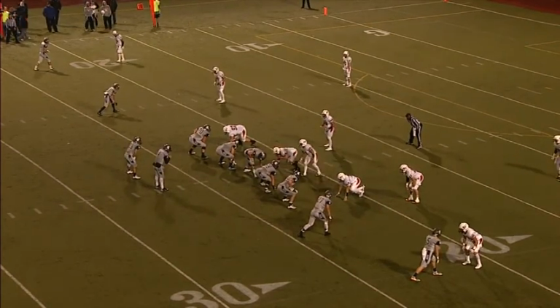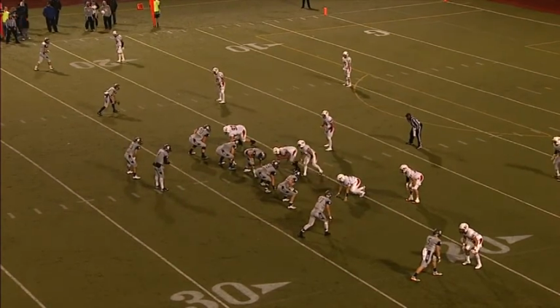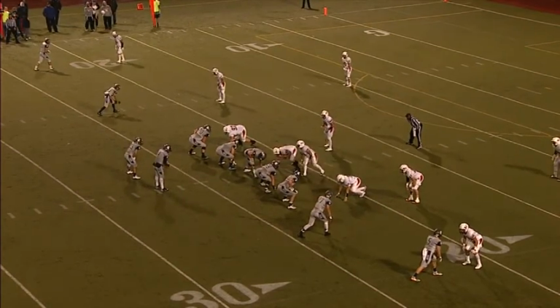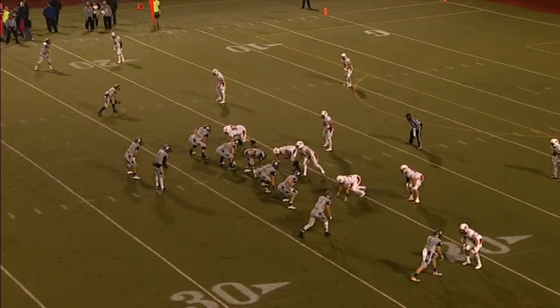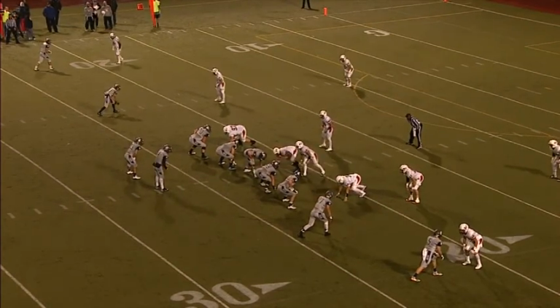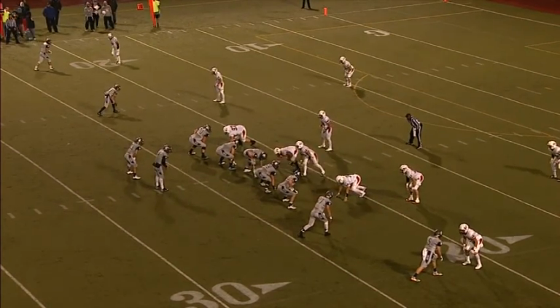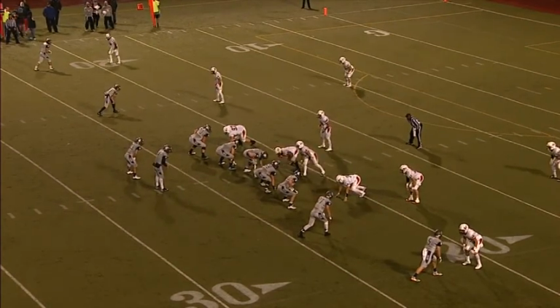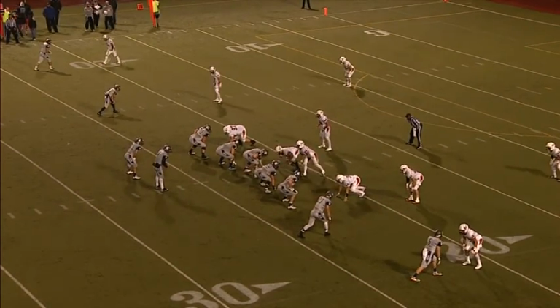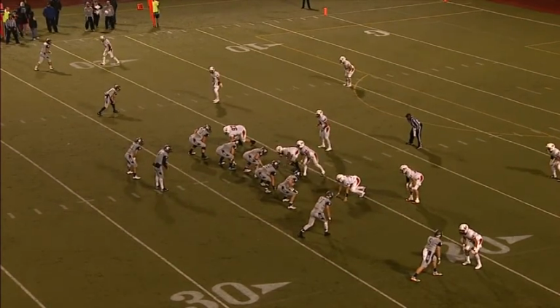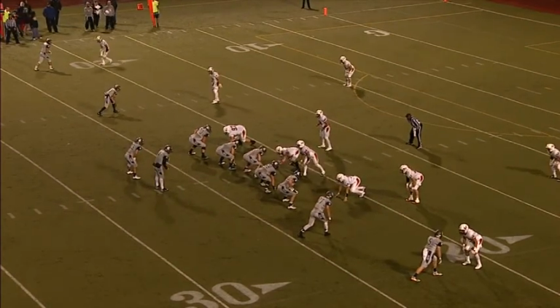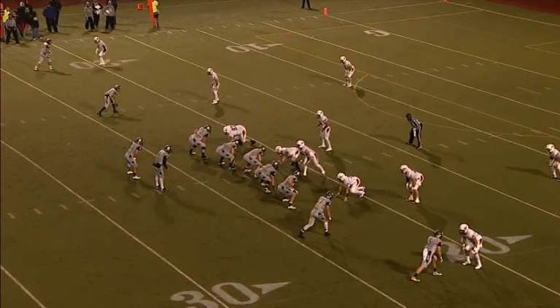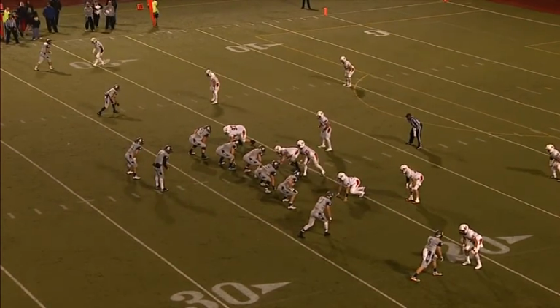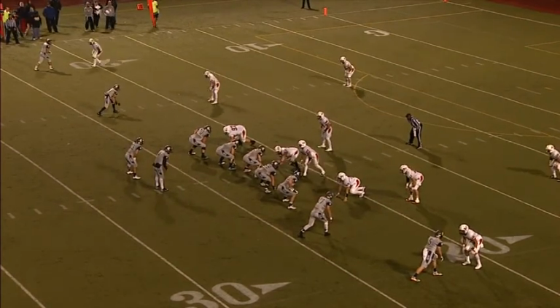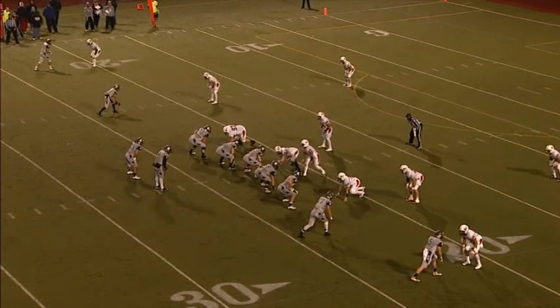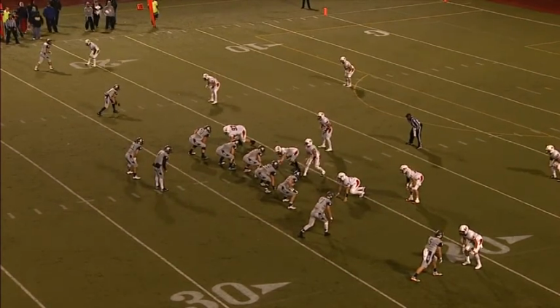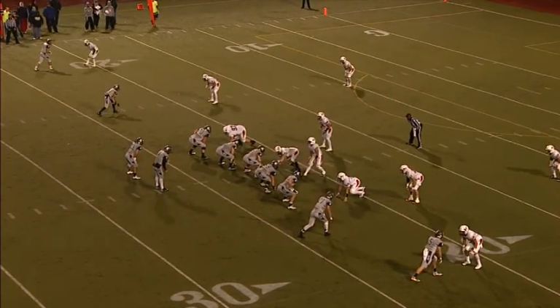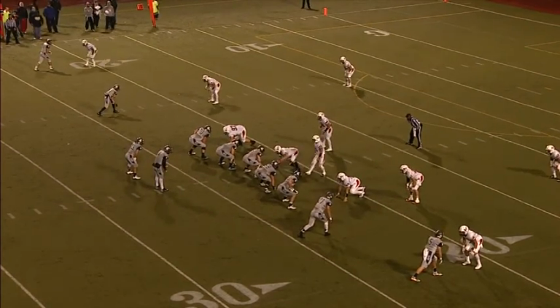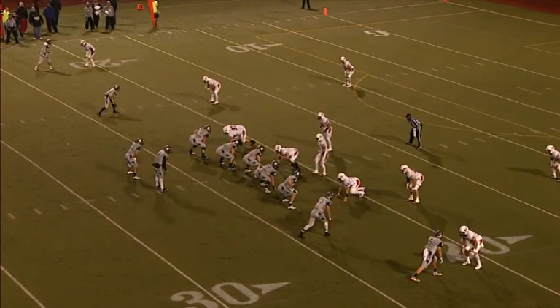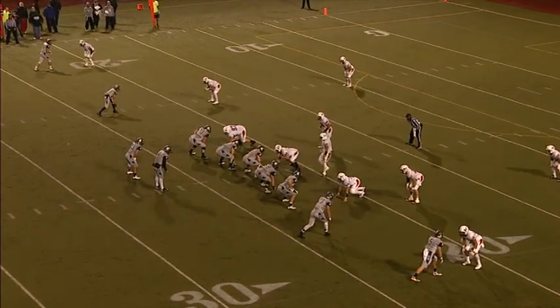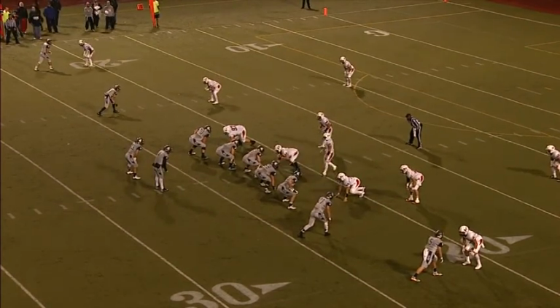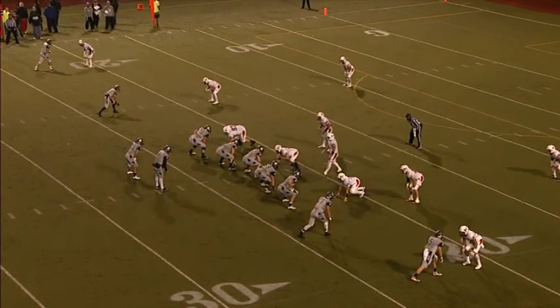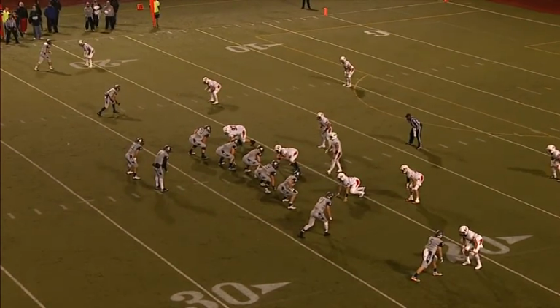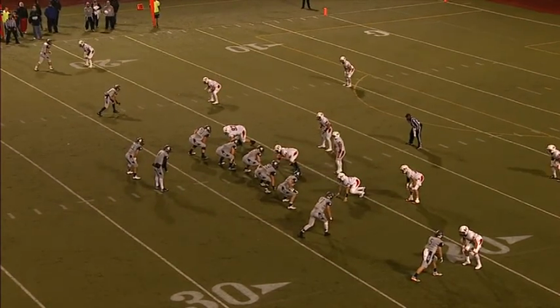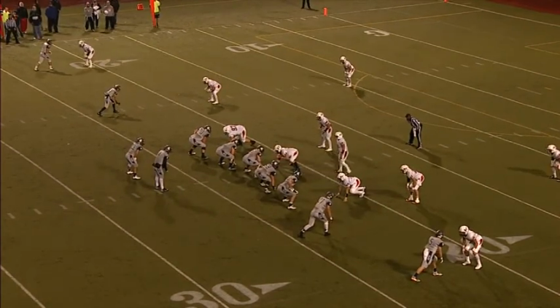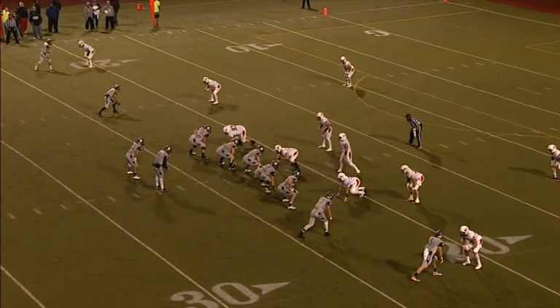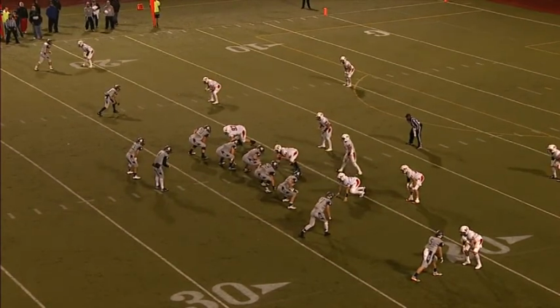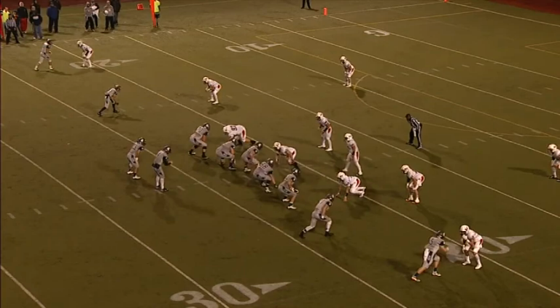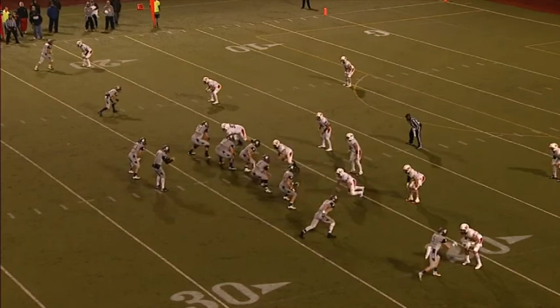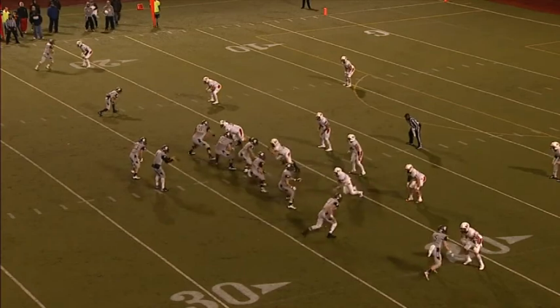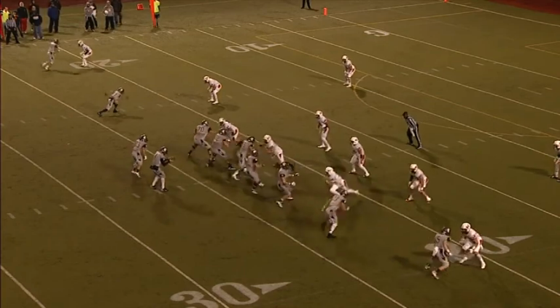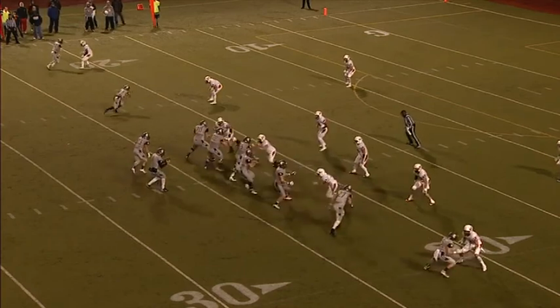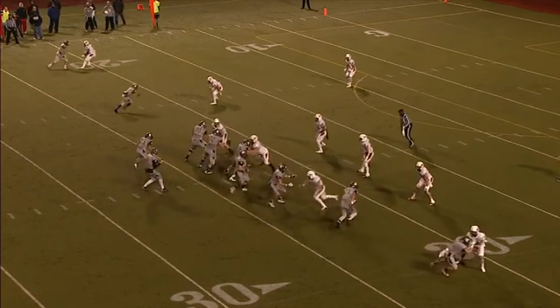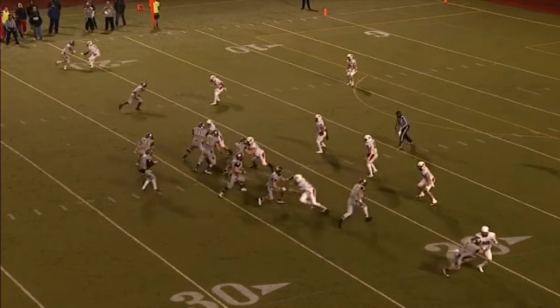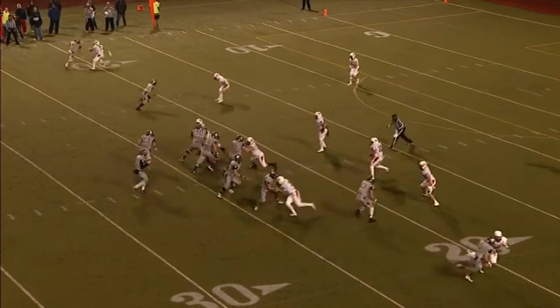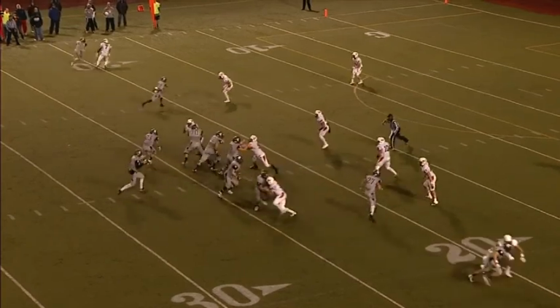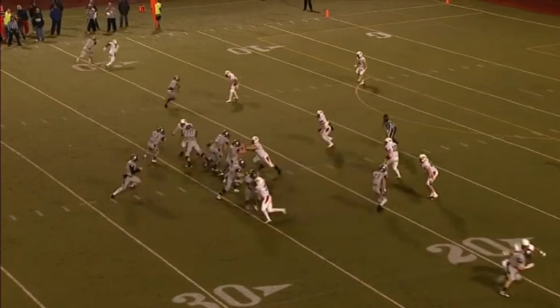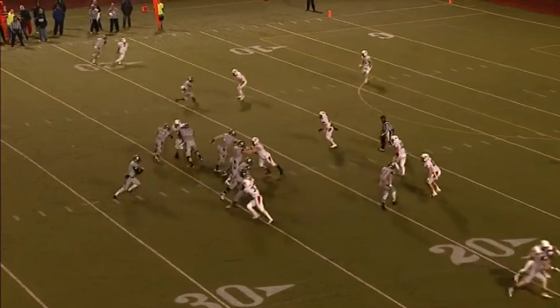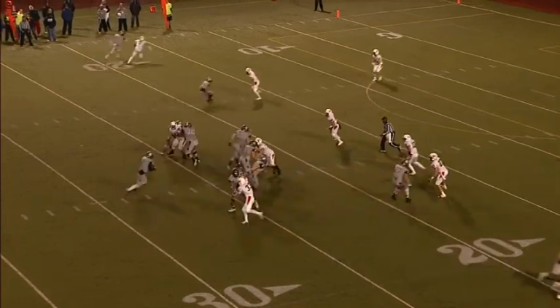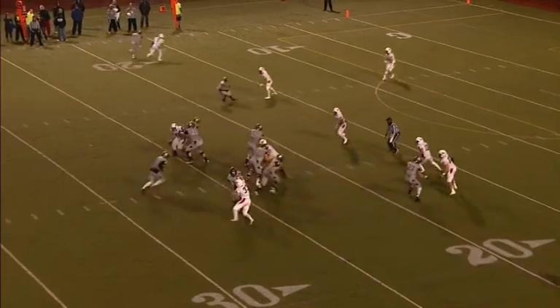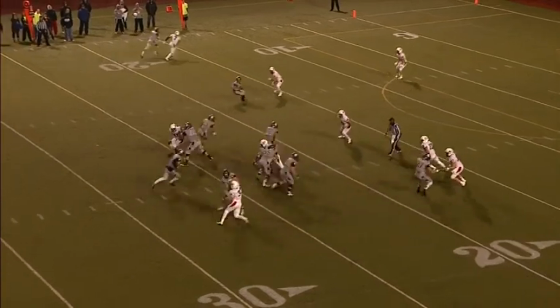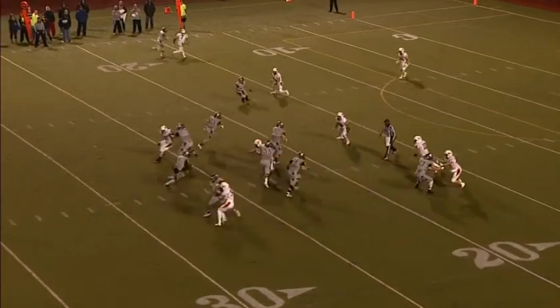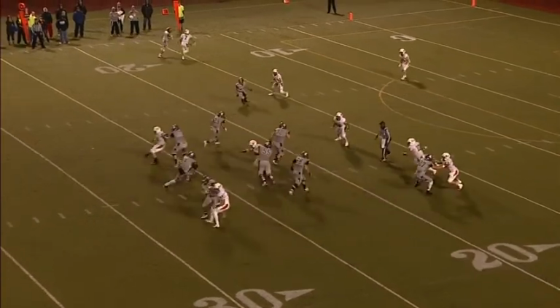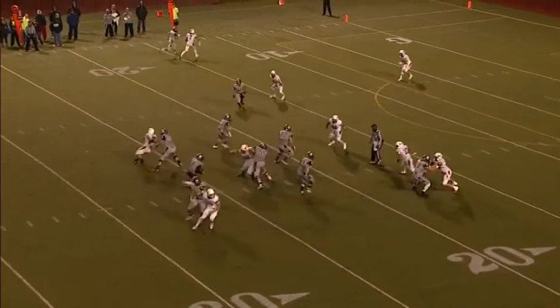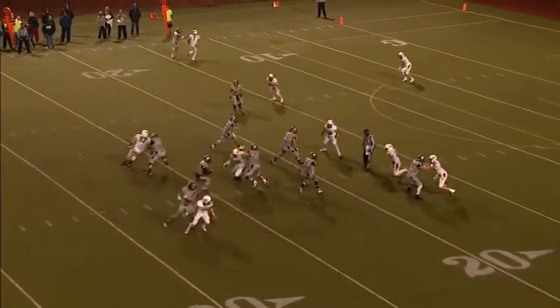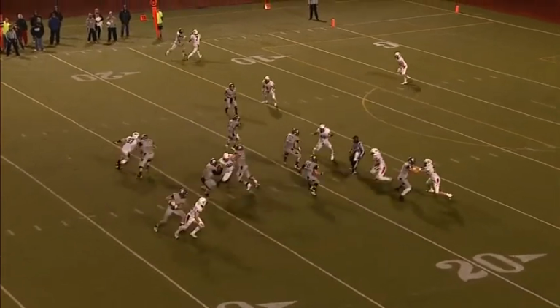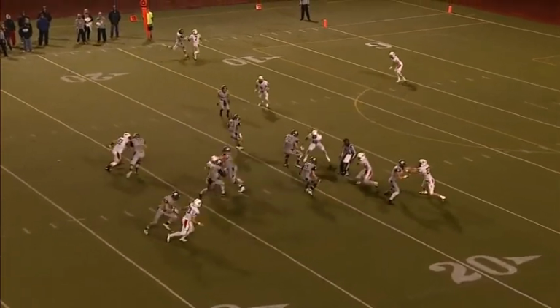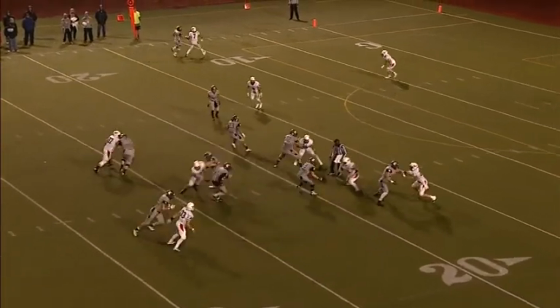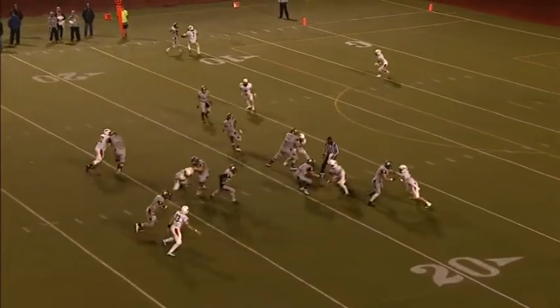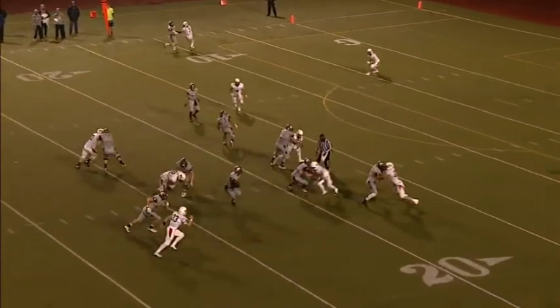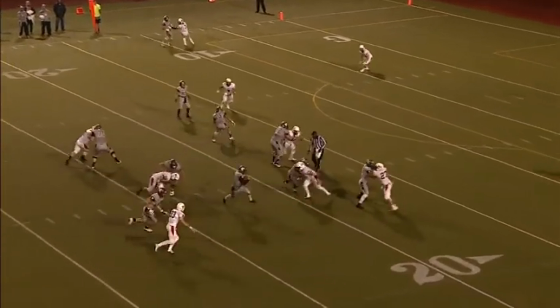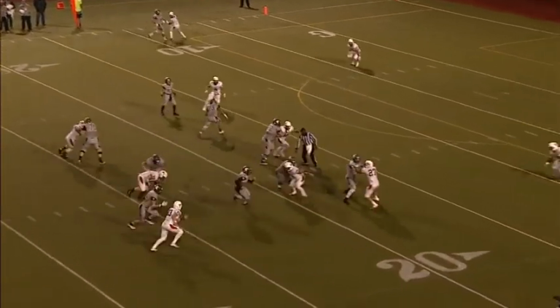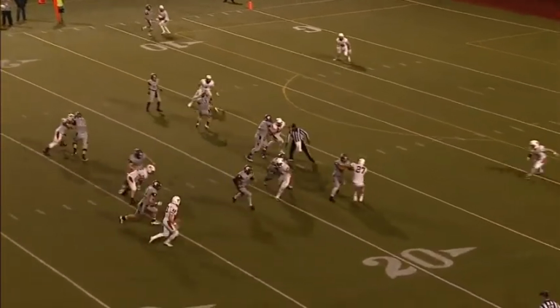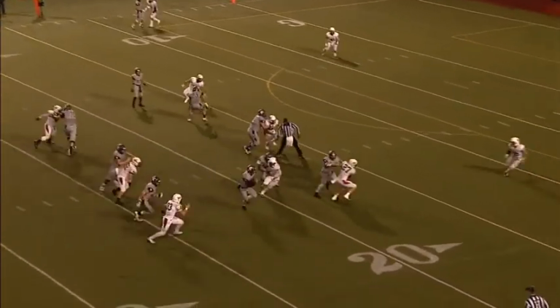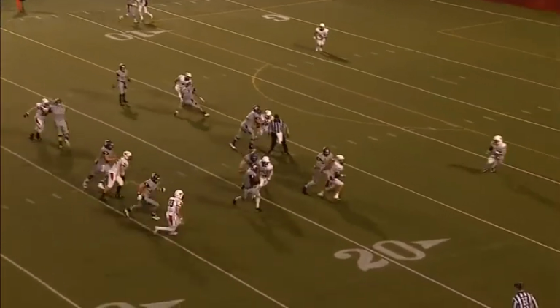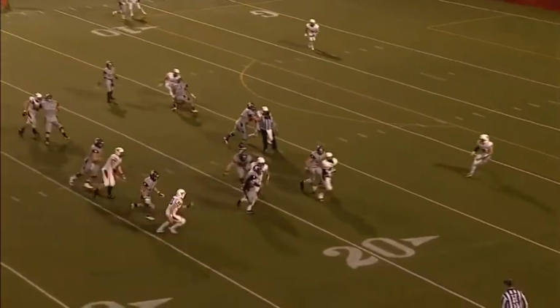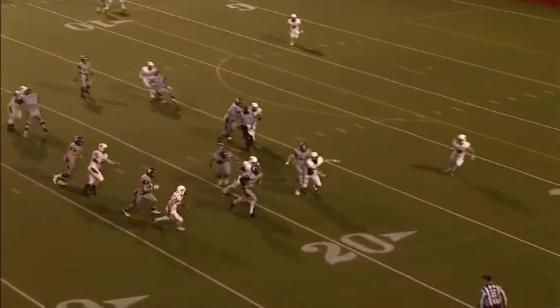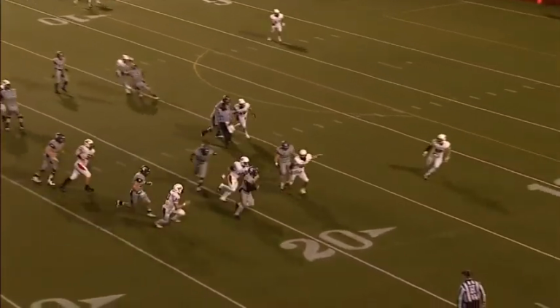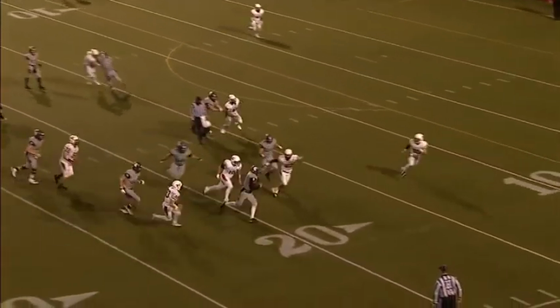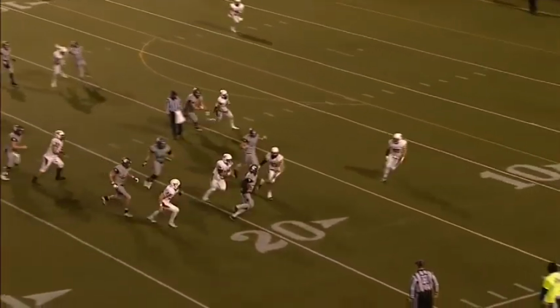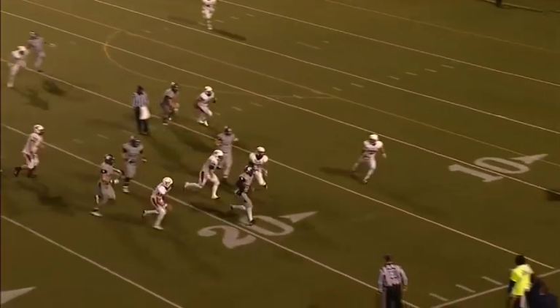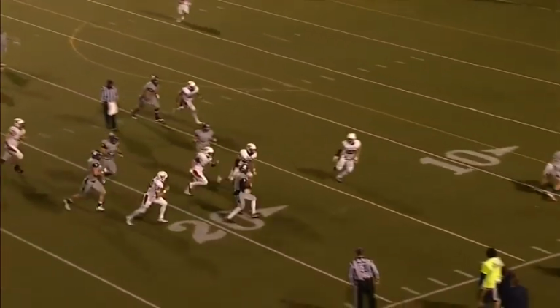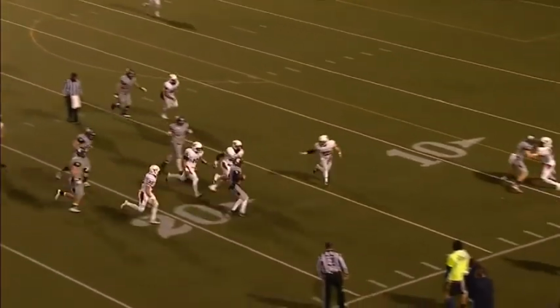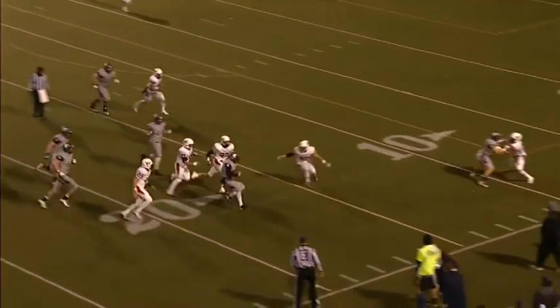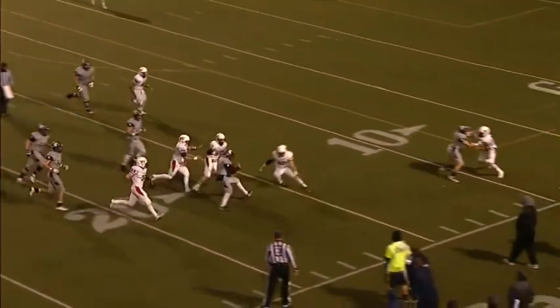Cronin is in, lined up on the outside to the right — four receivers set. Hockman in at fullback. Cuda runs for it, gets past the 20.